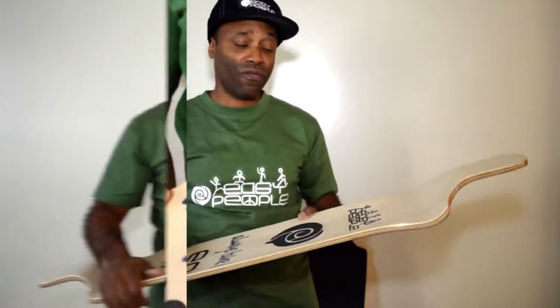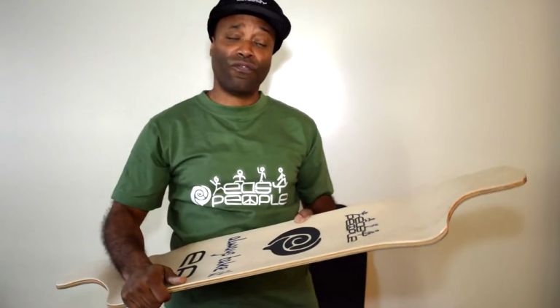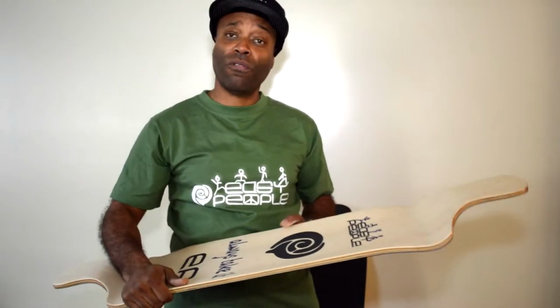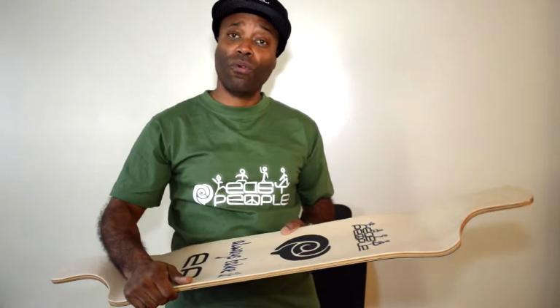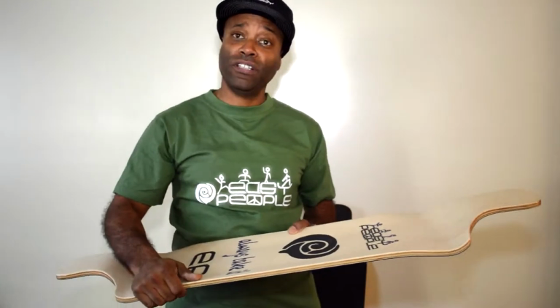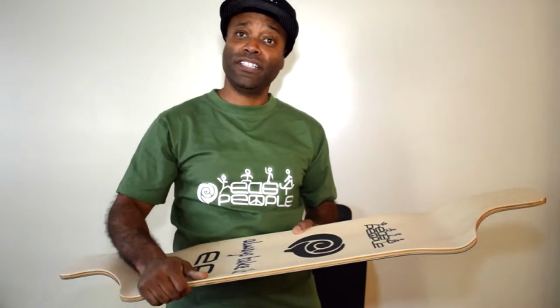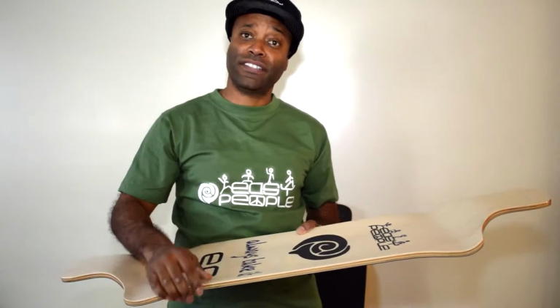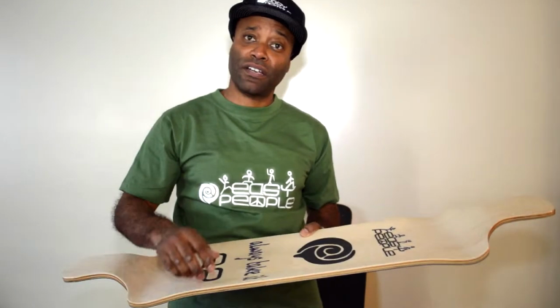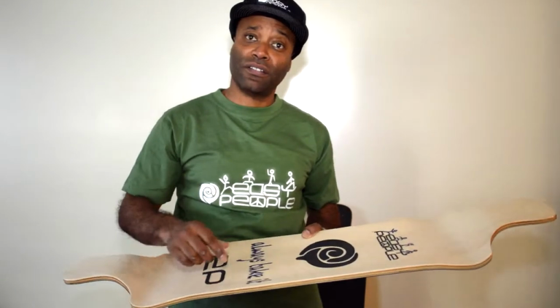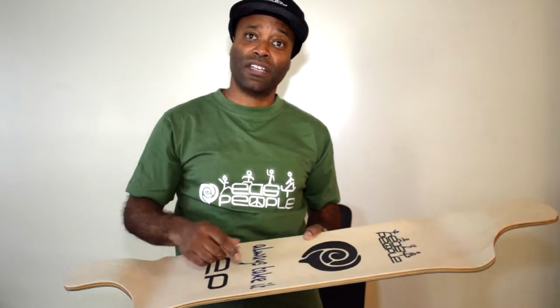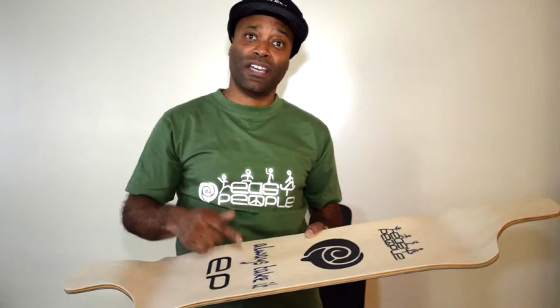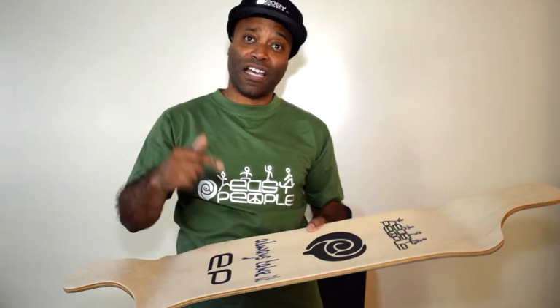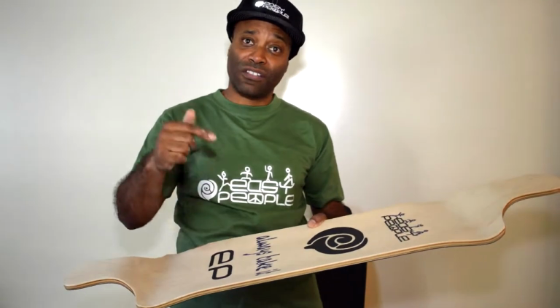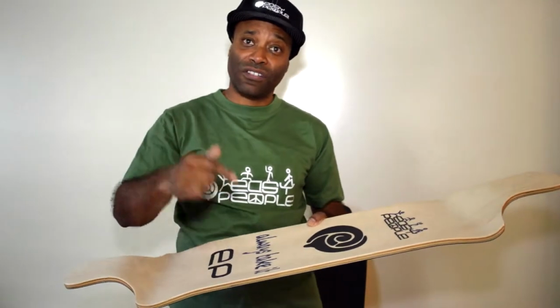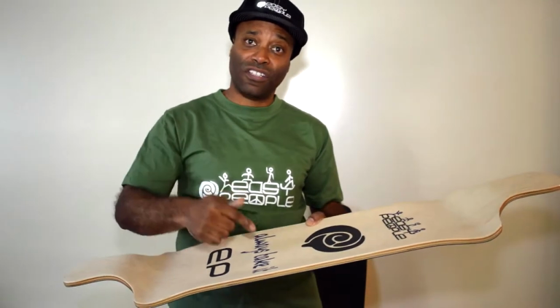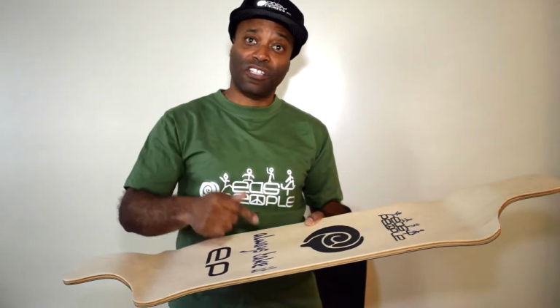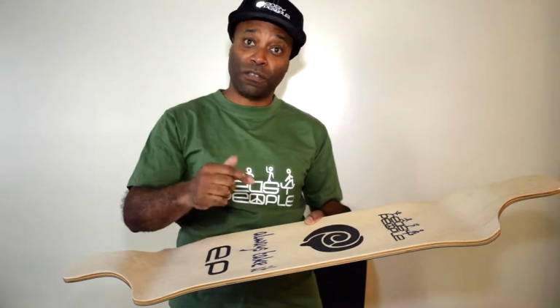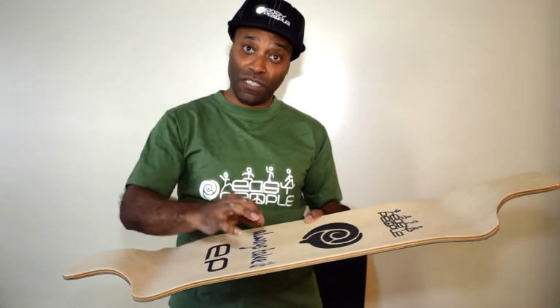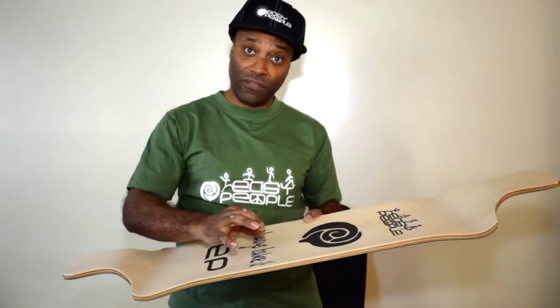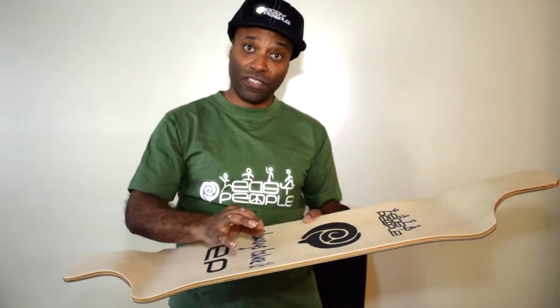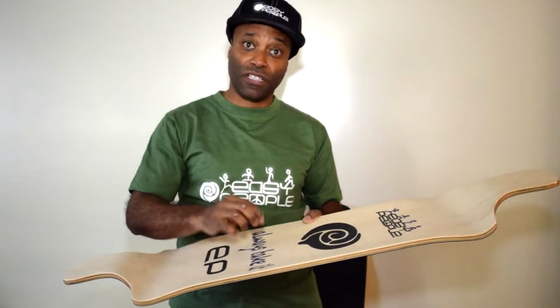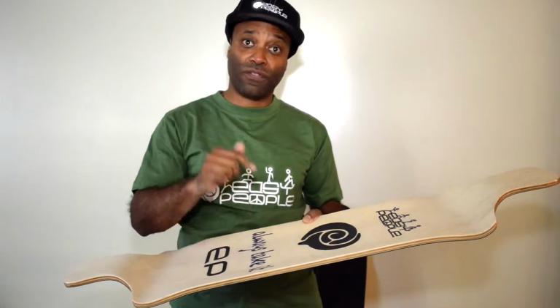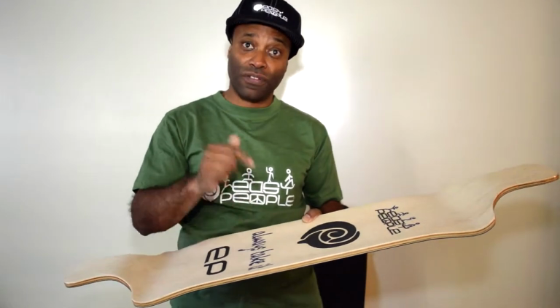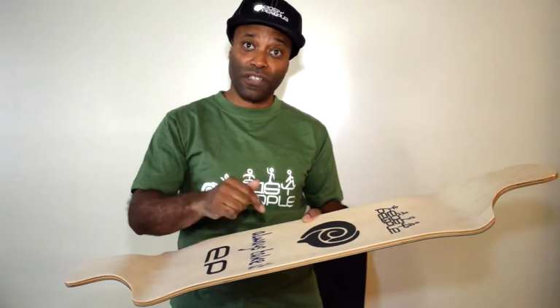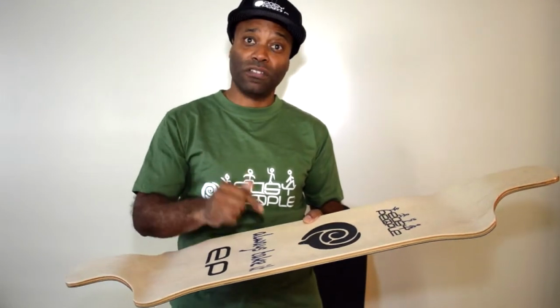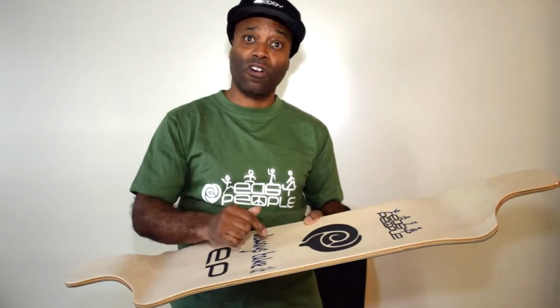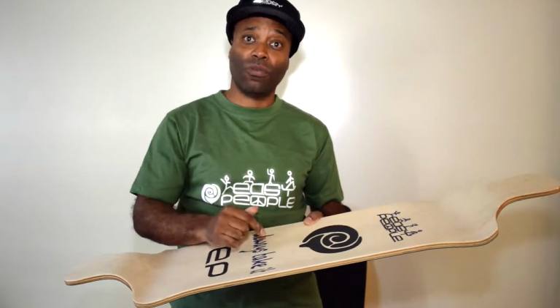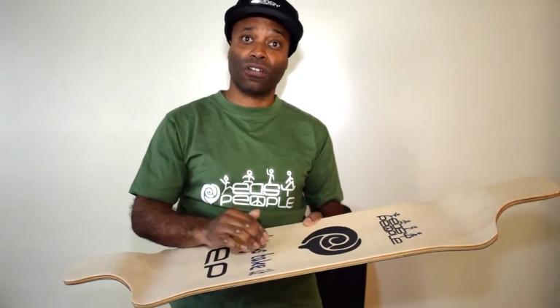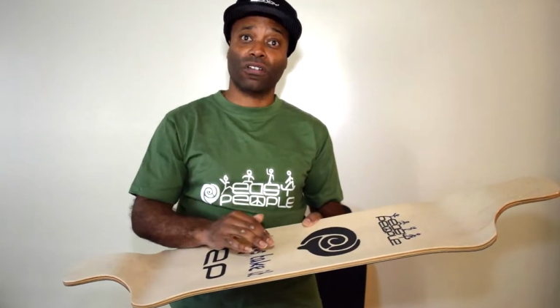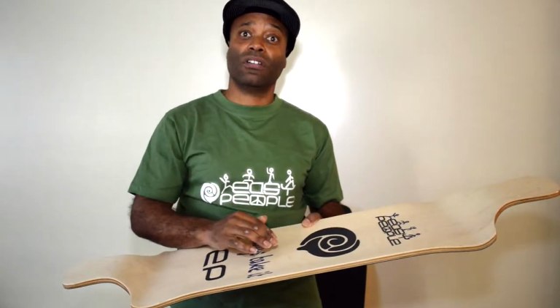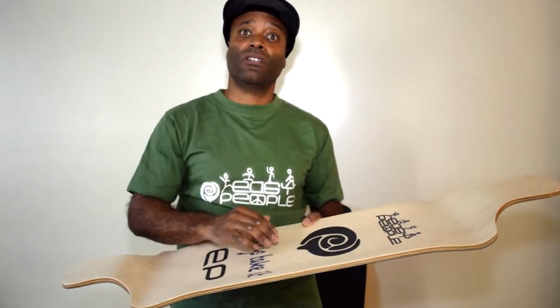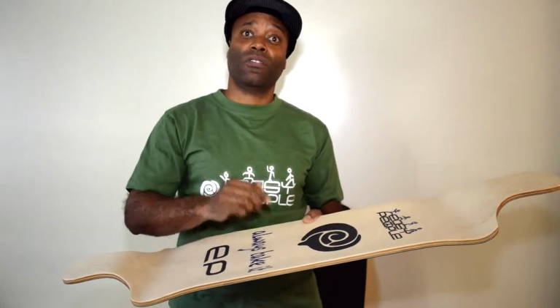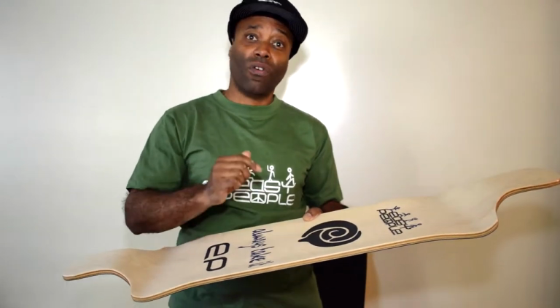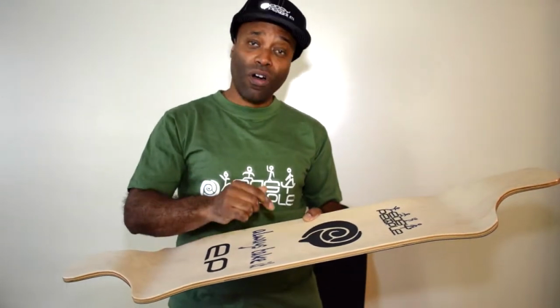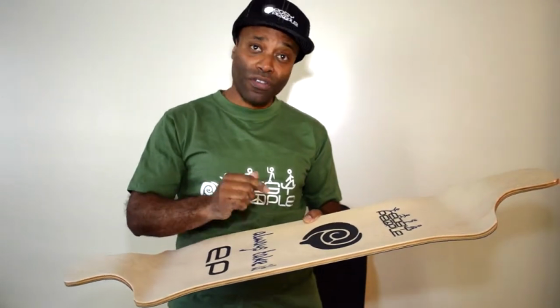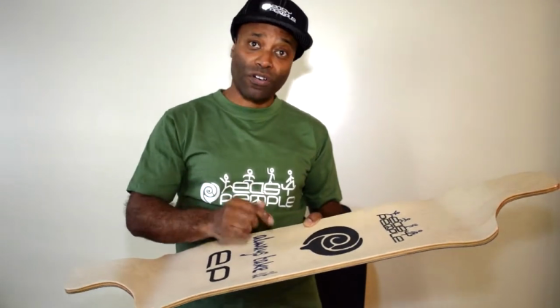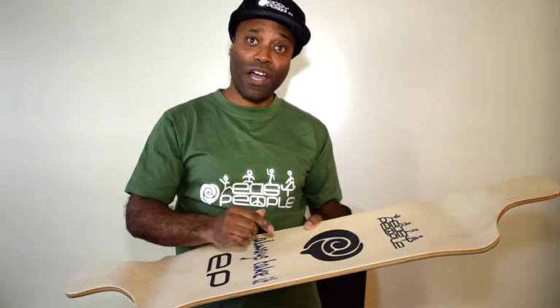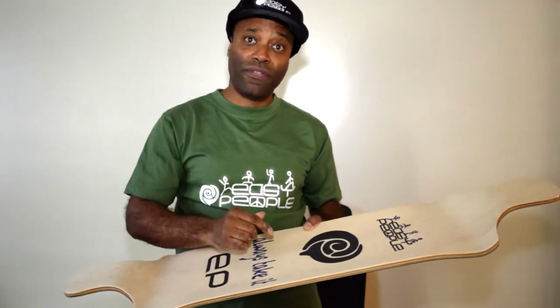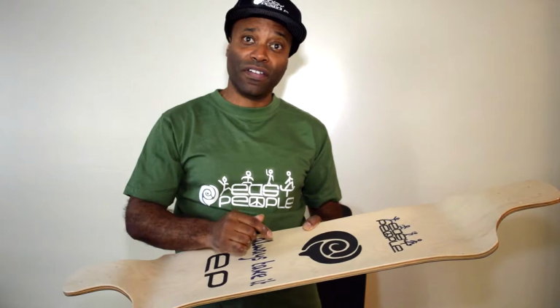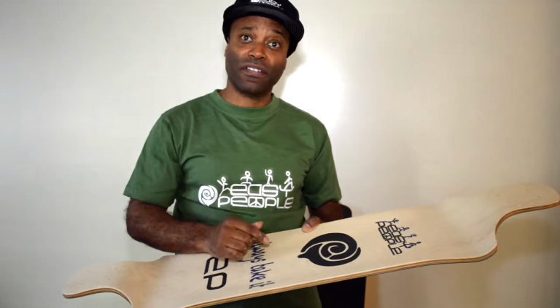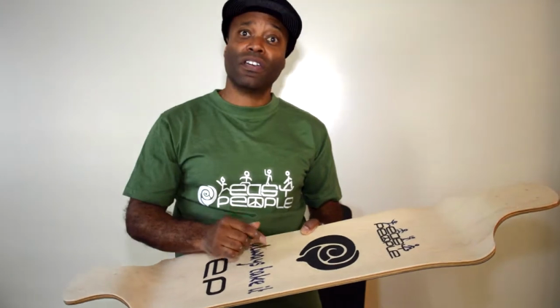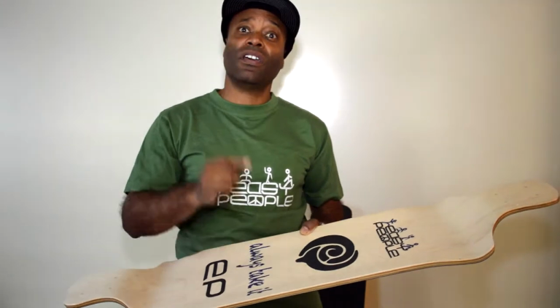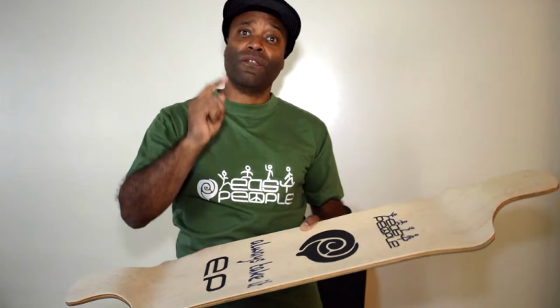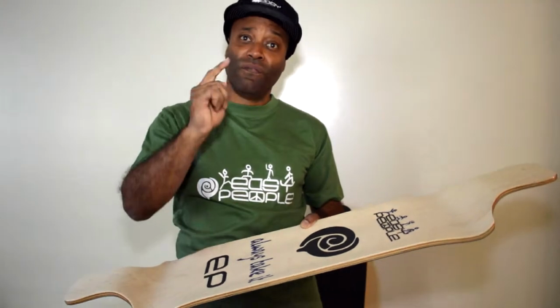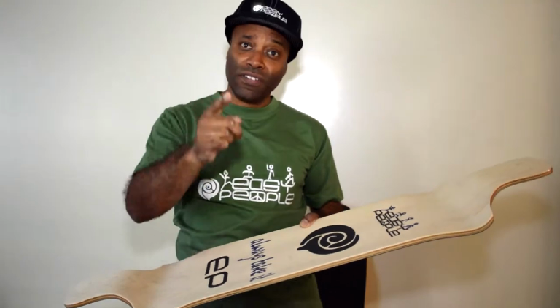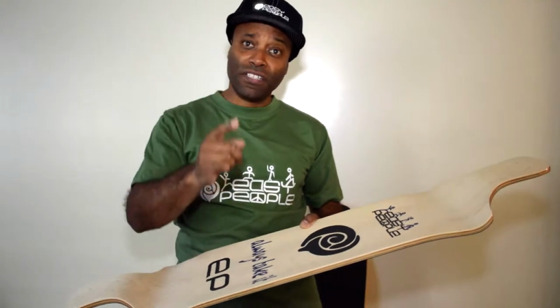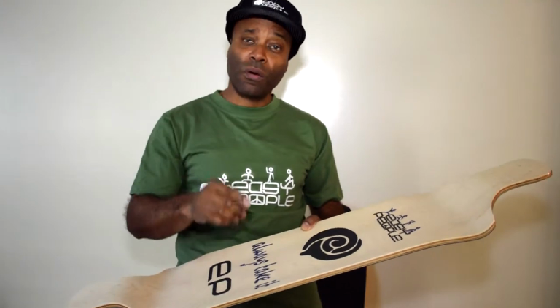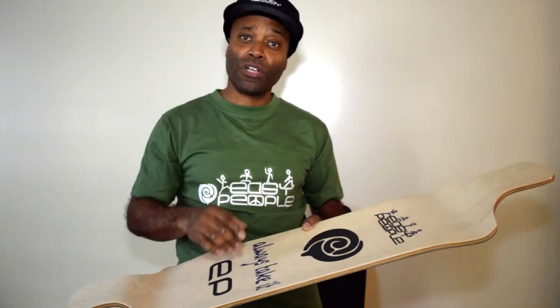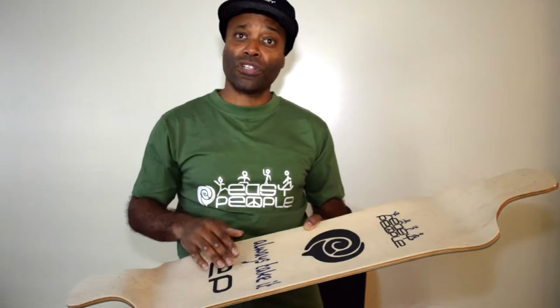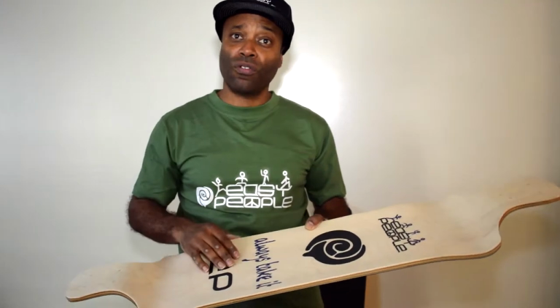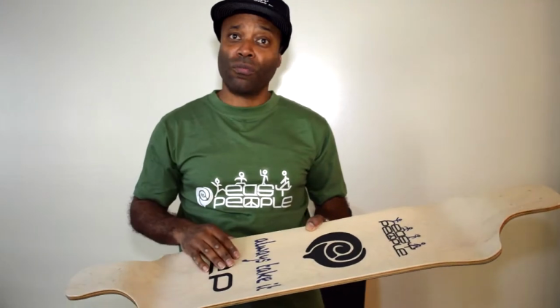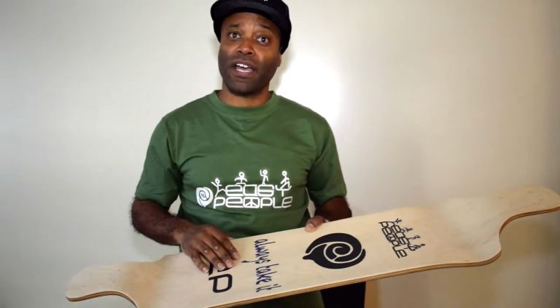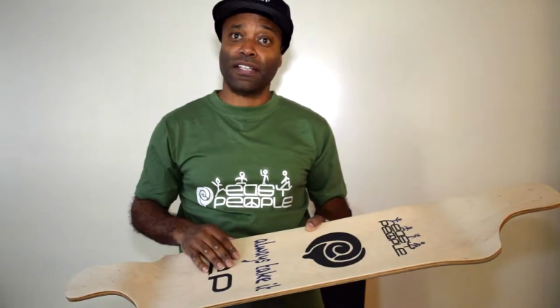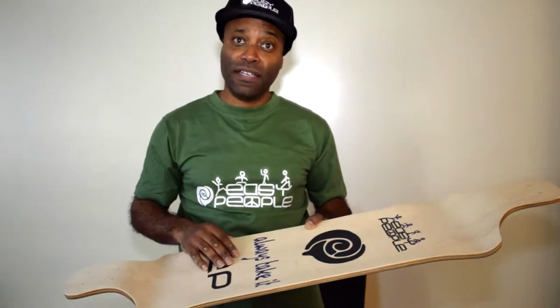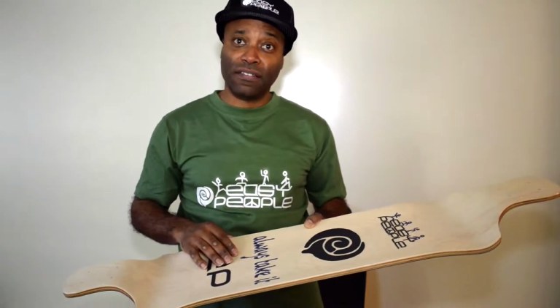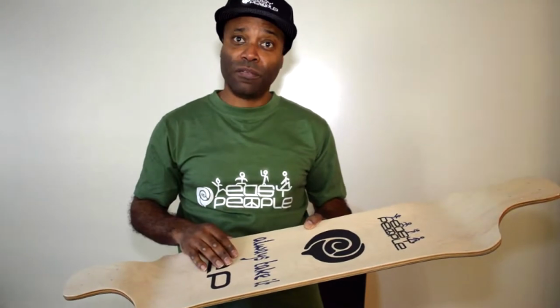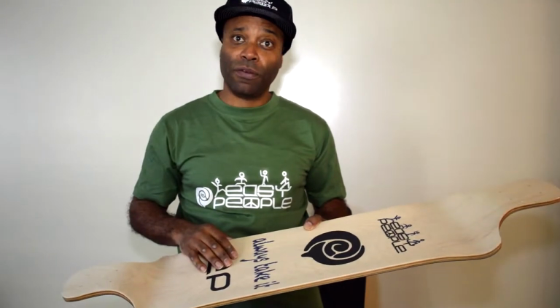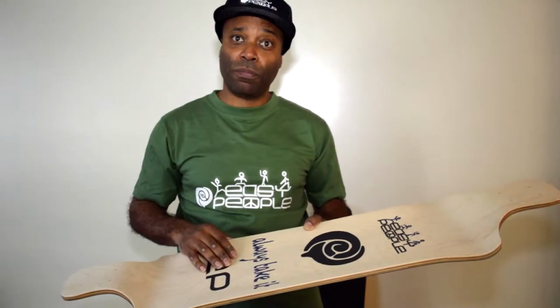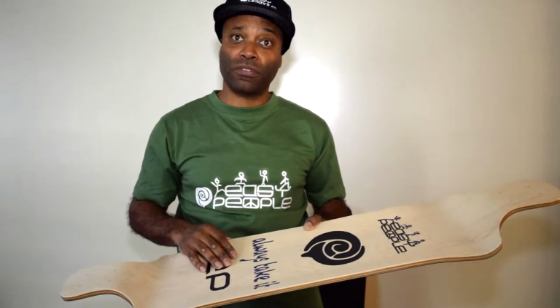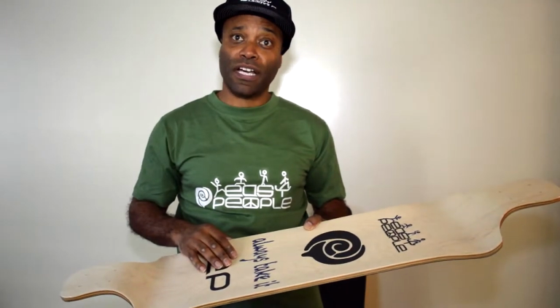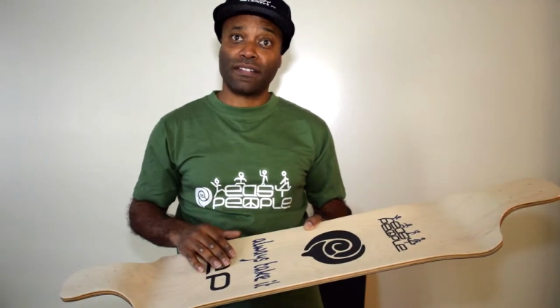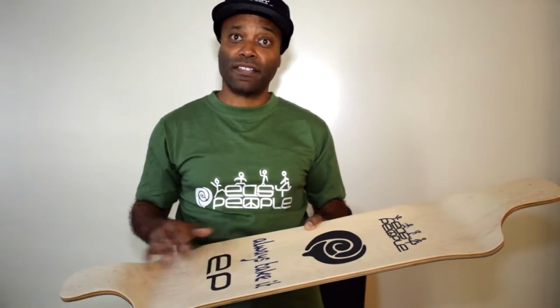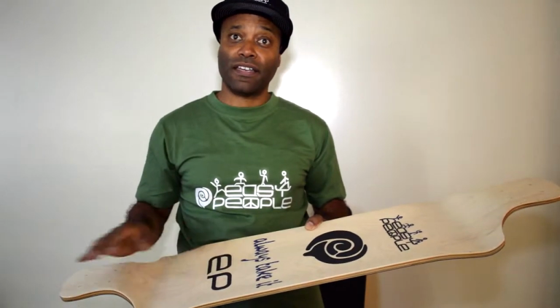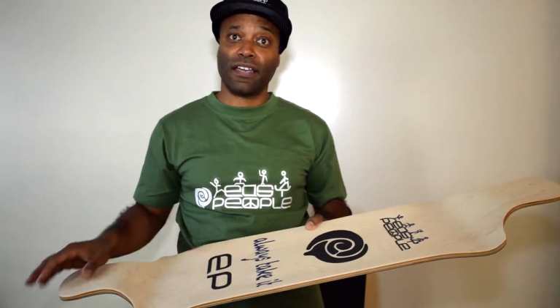For more details and to see specifically for this longboard, all the graphics, visit our showroom at easypeople.ca.